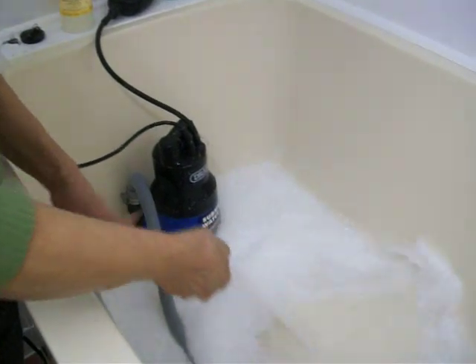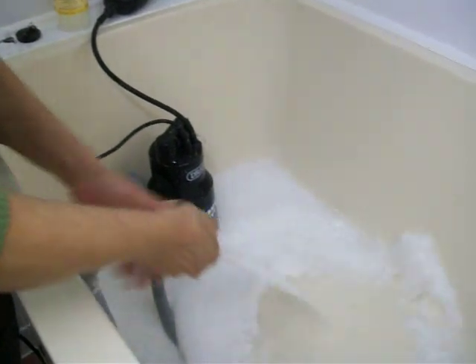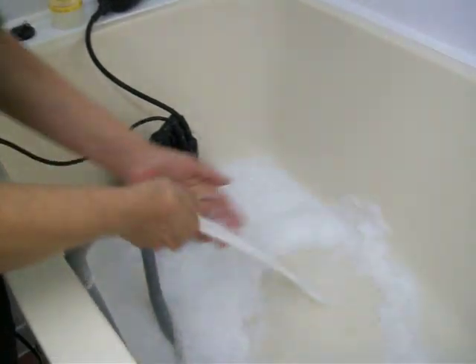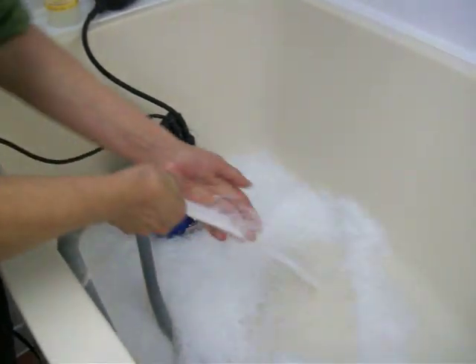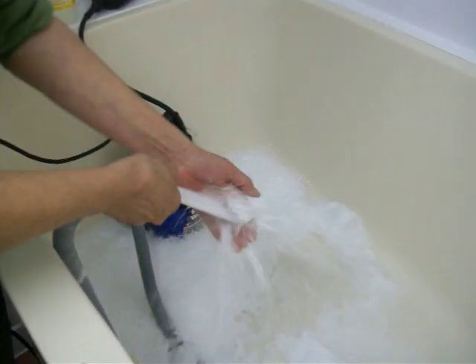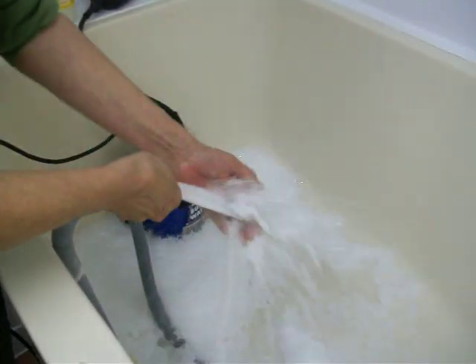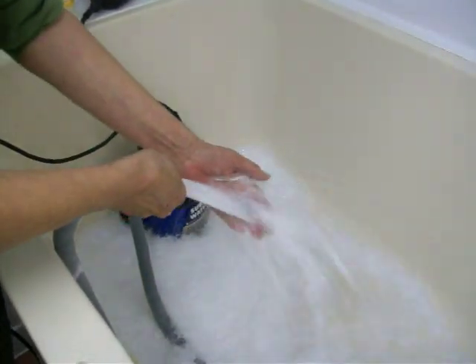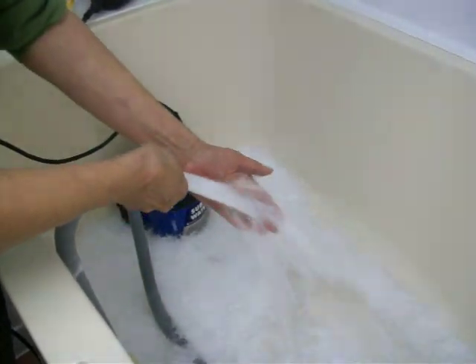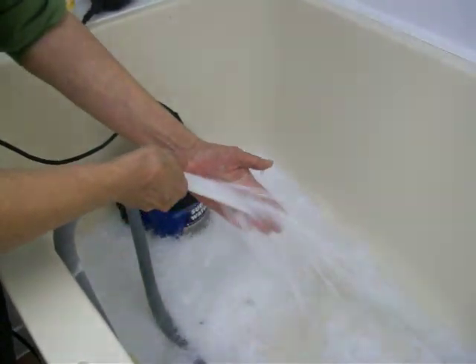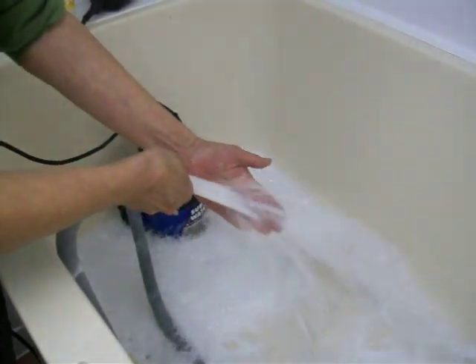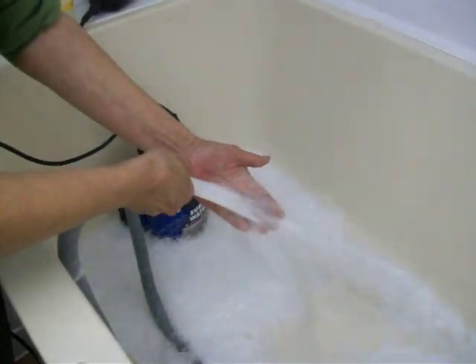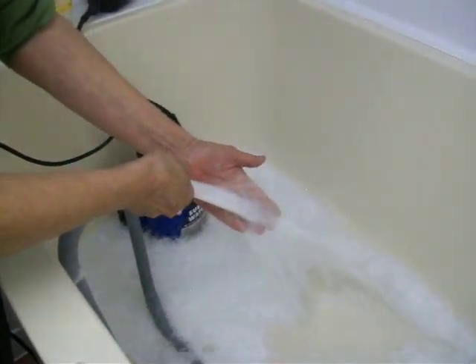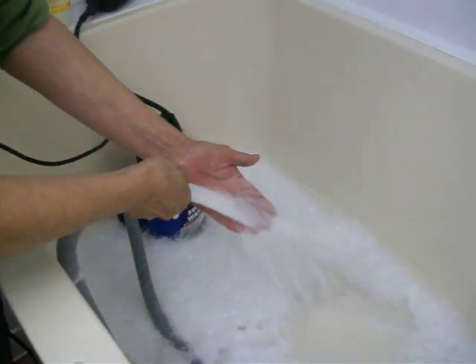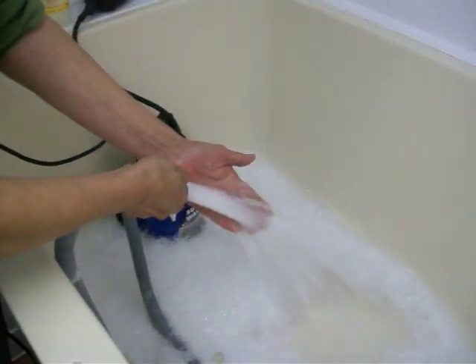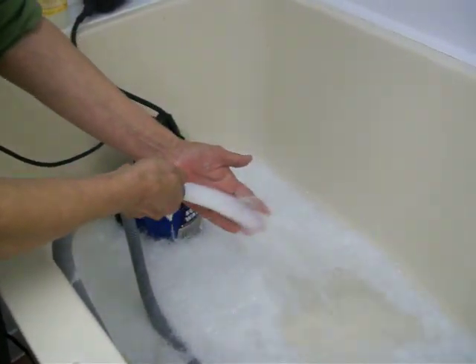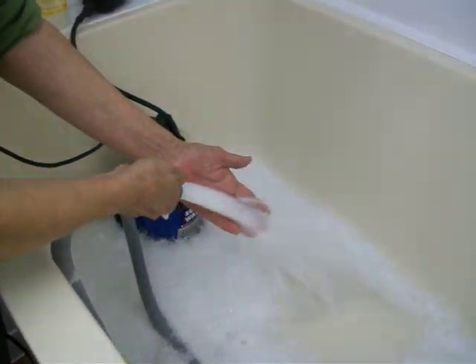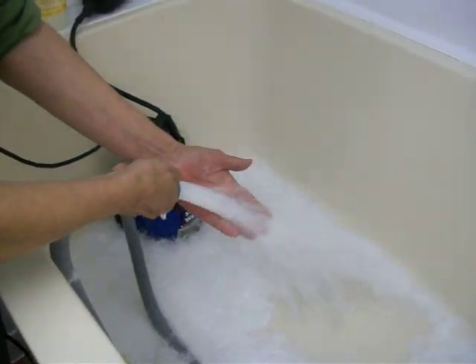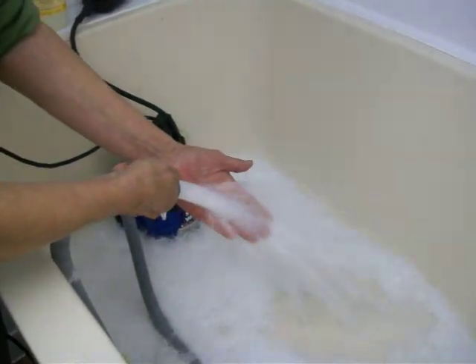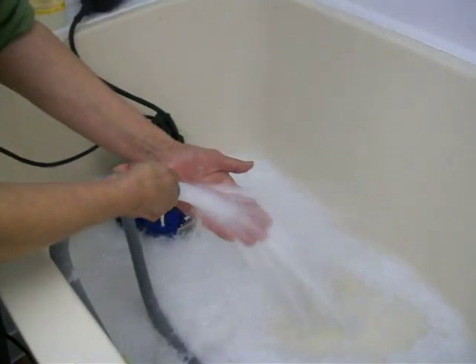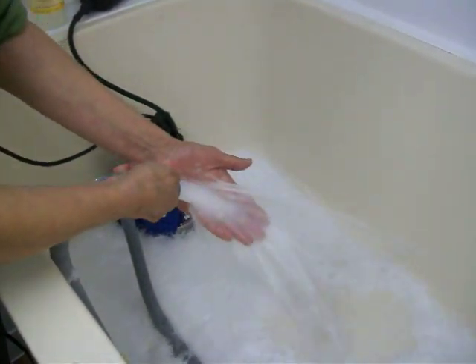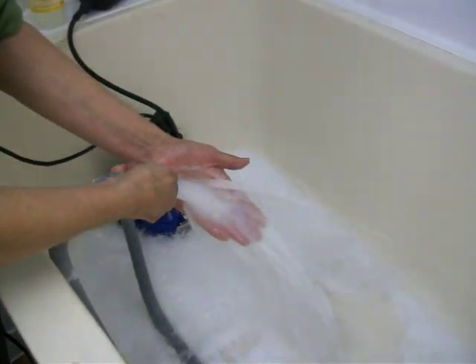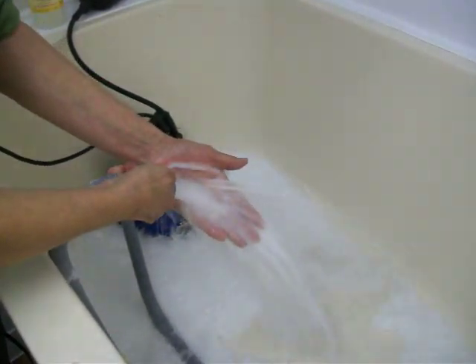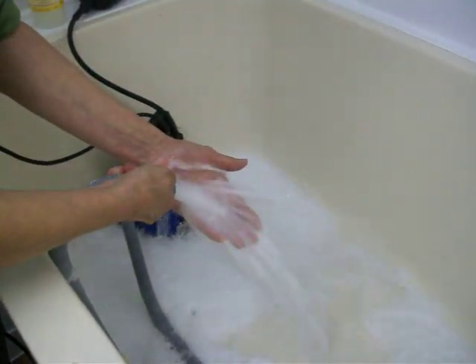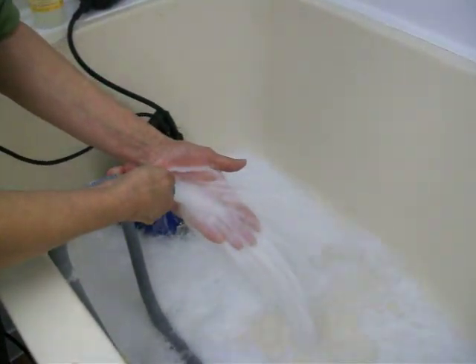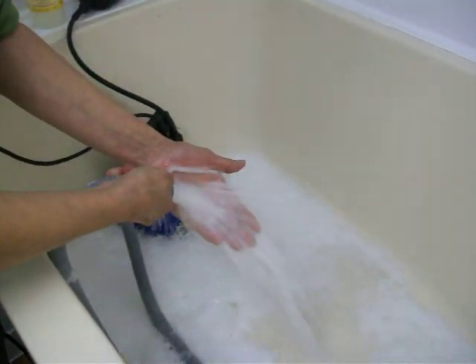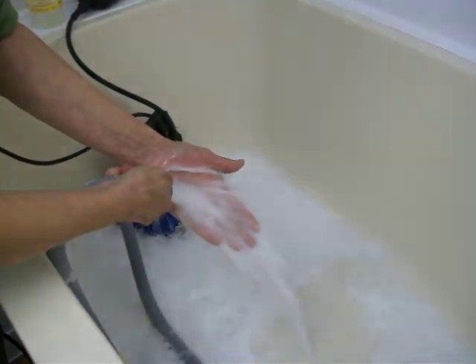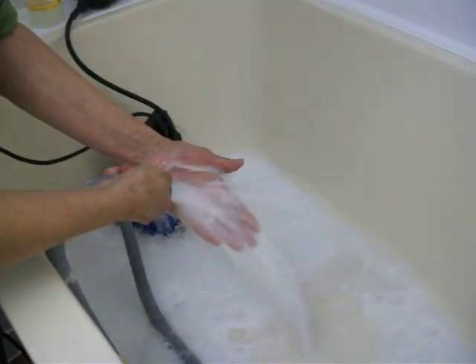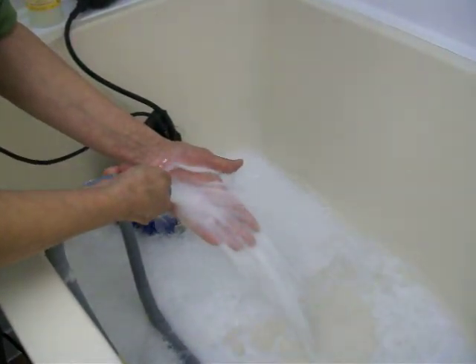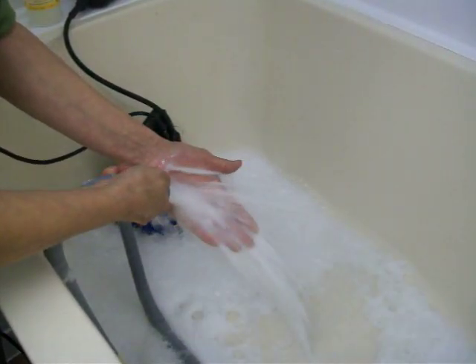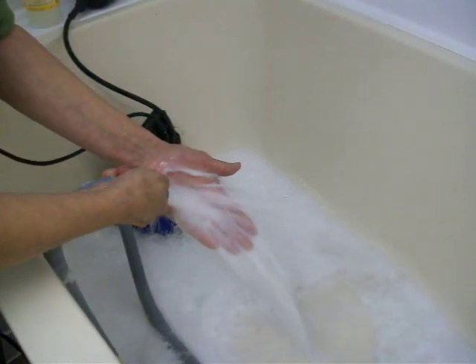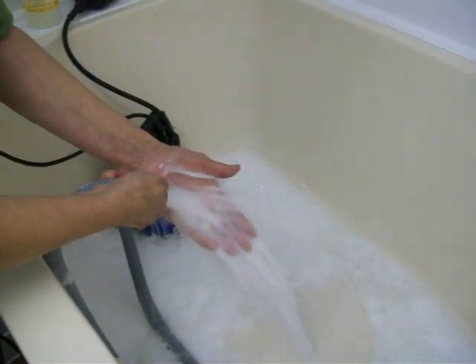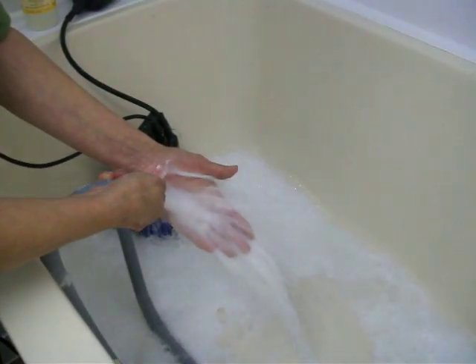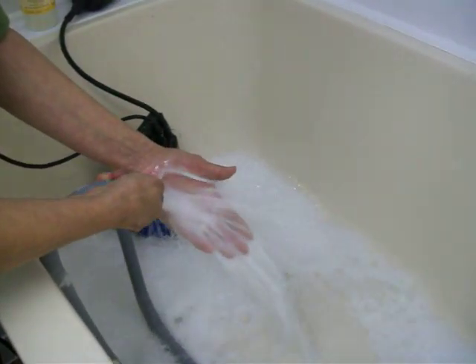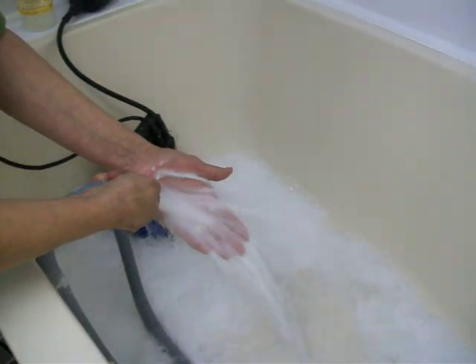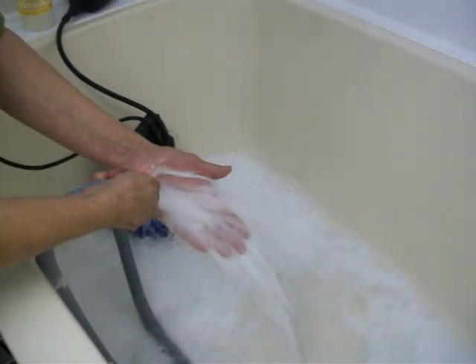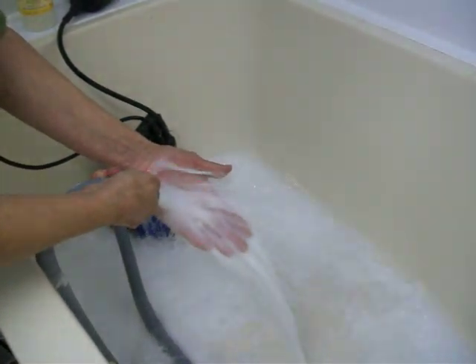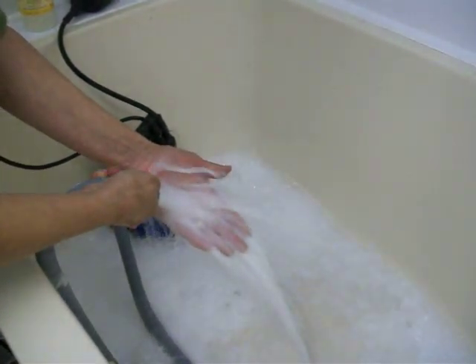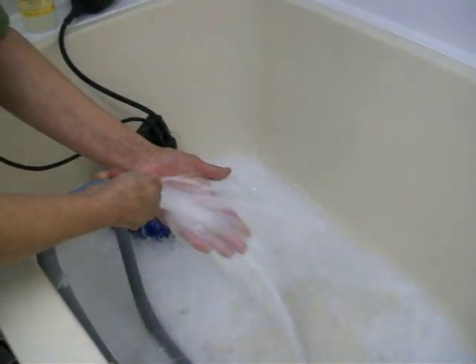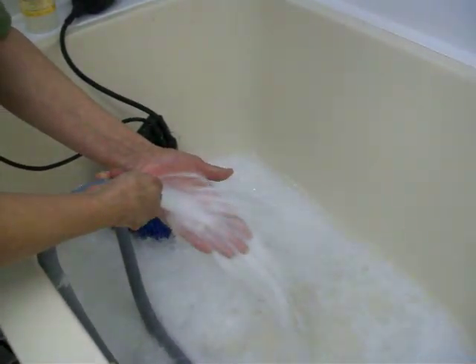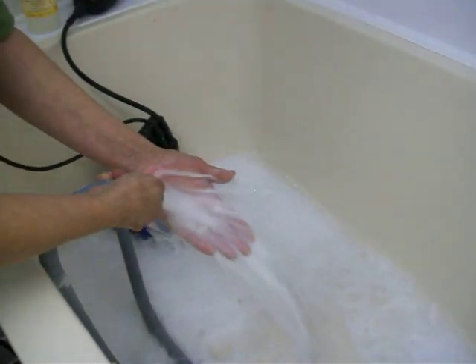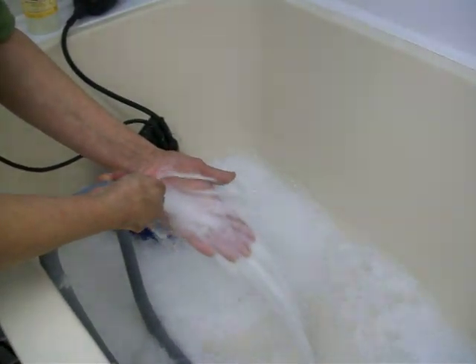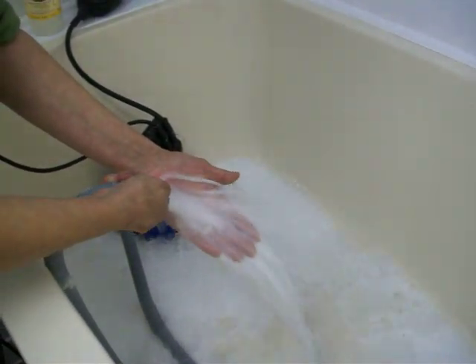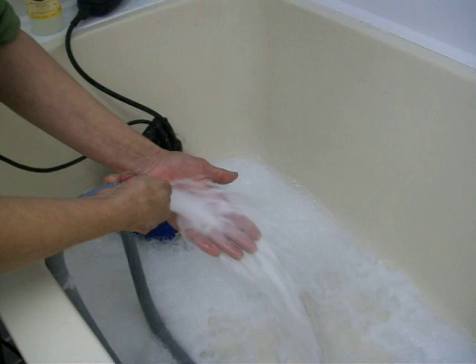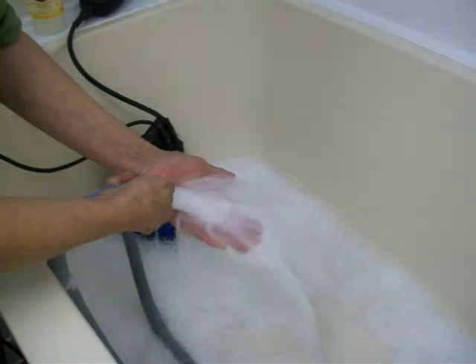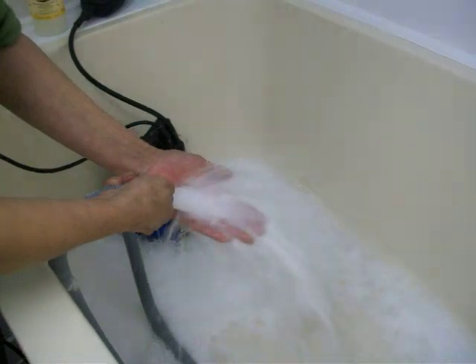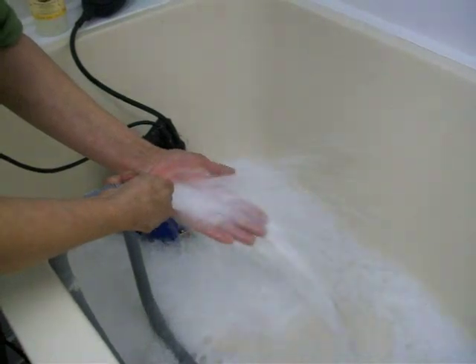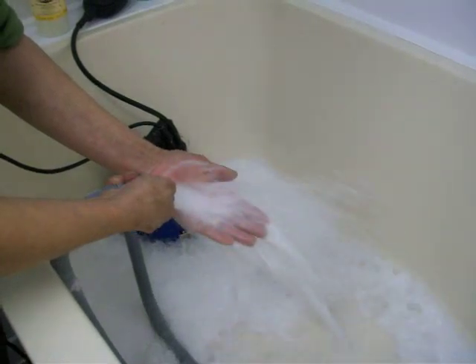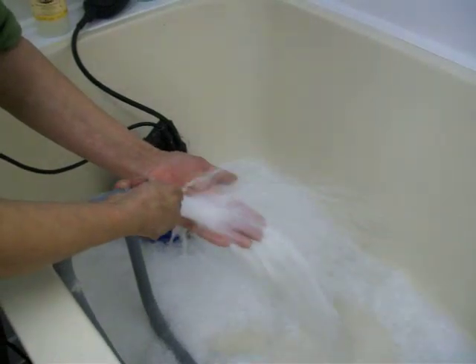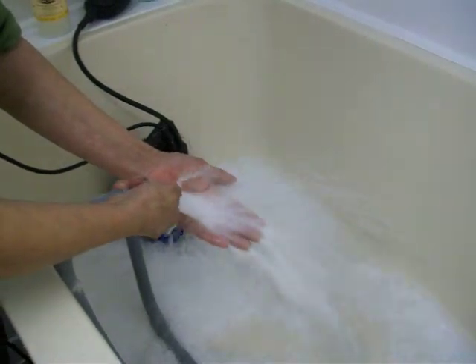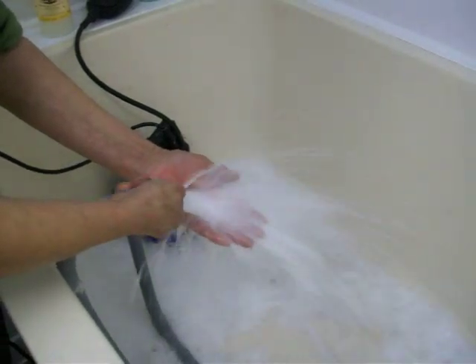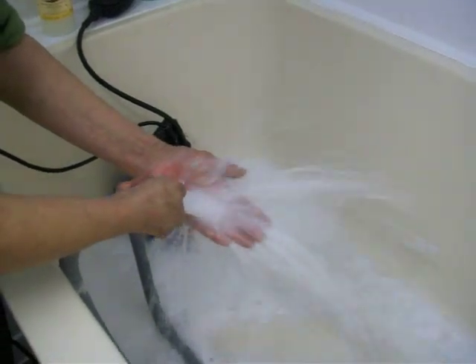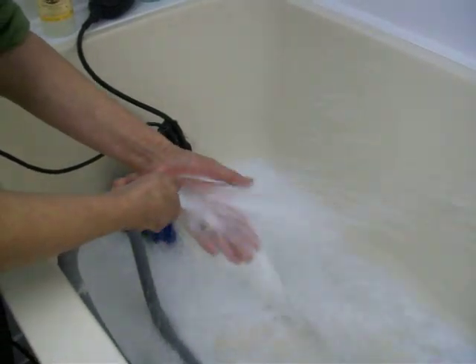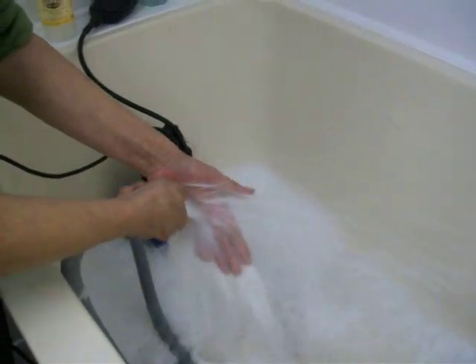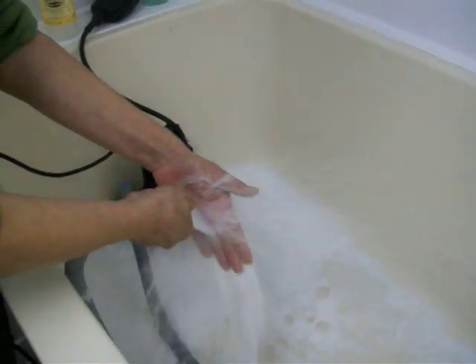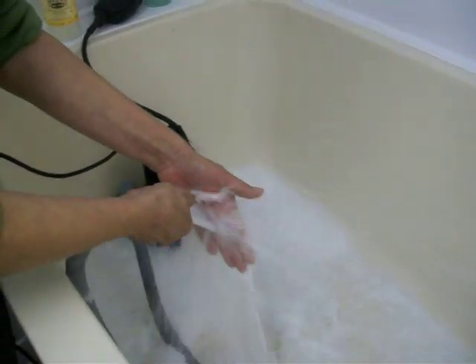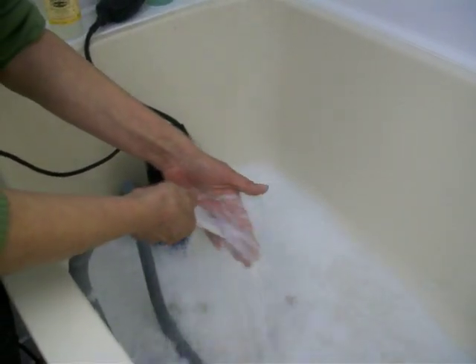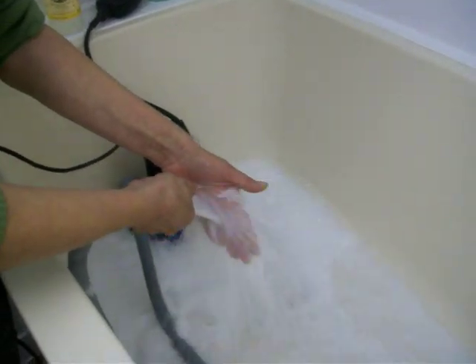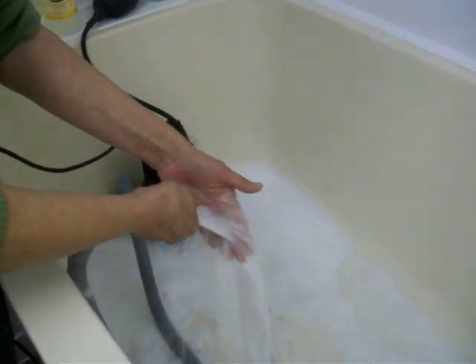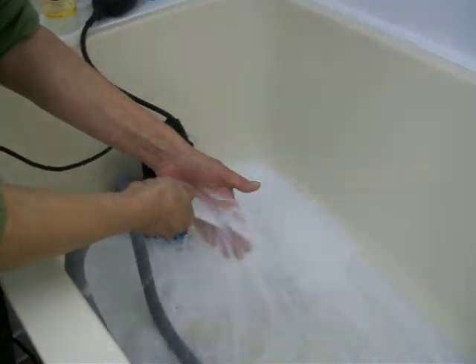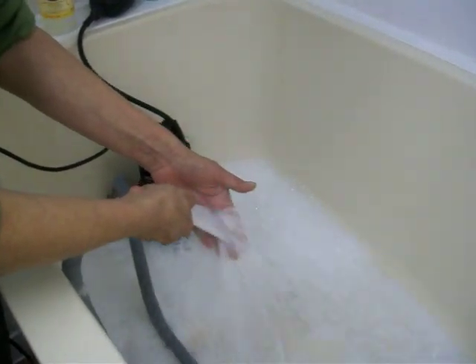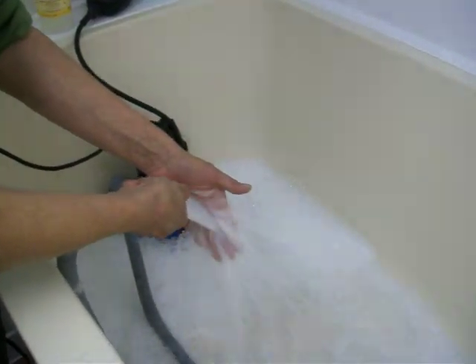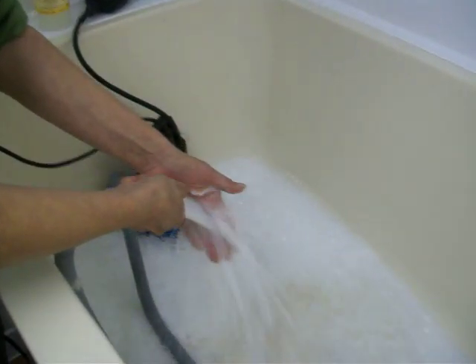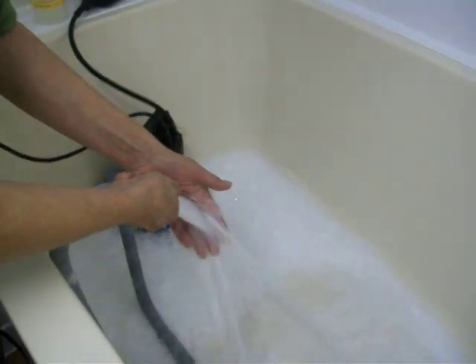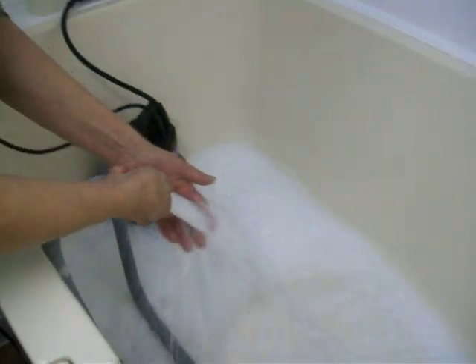Even tiny dogs you can bathe with this. They don't mind it — in fact, they enjoy it.